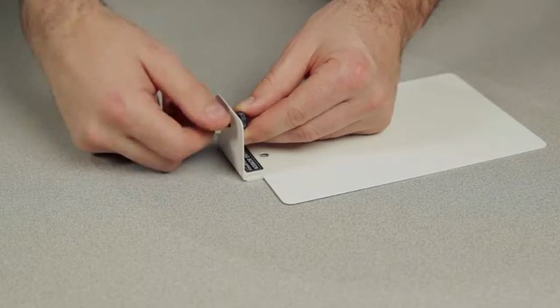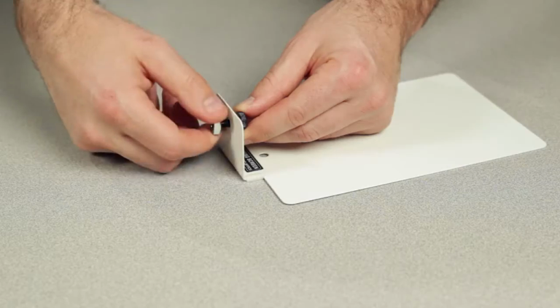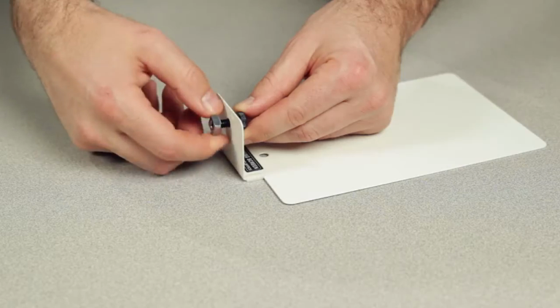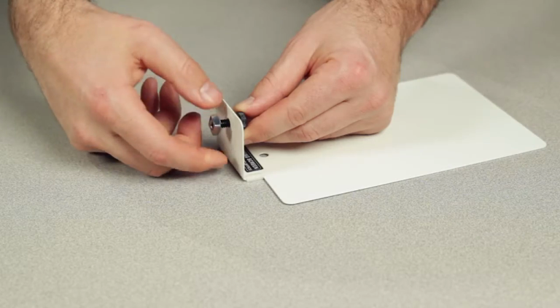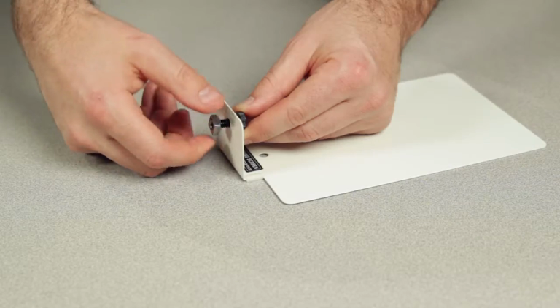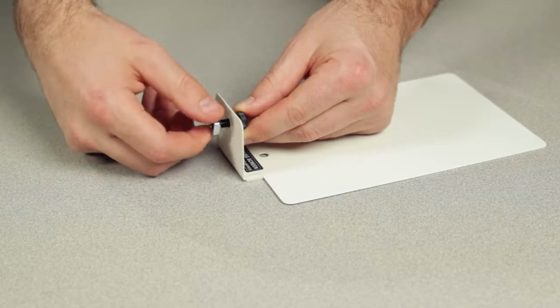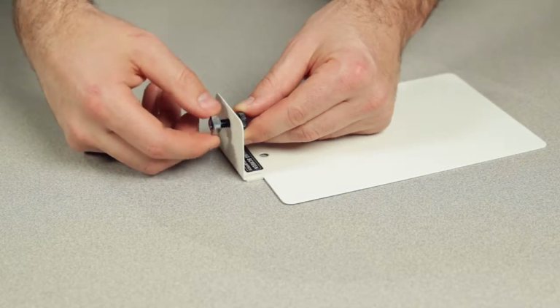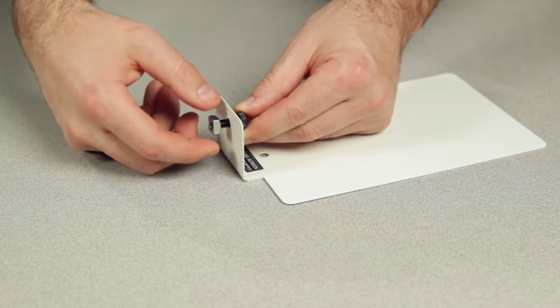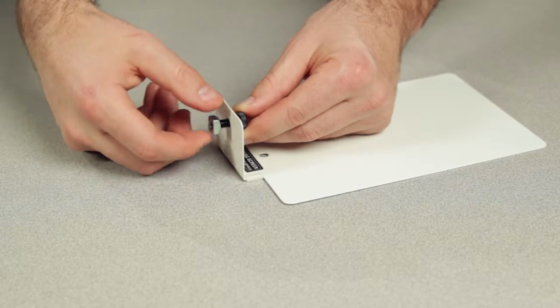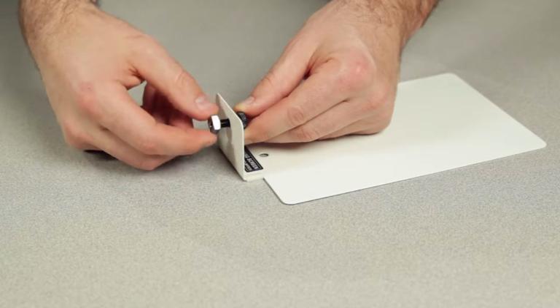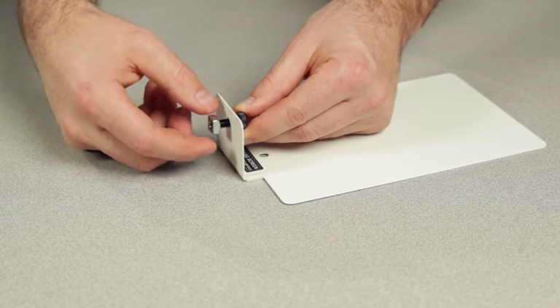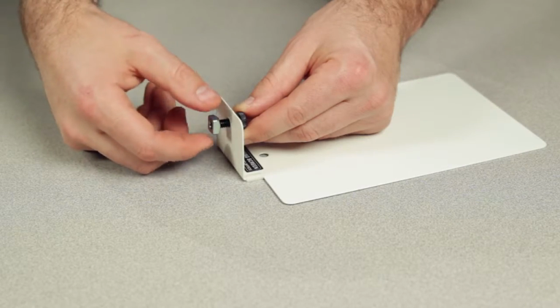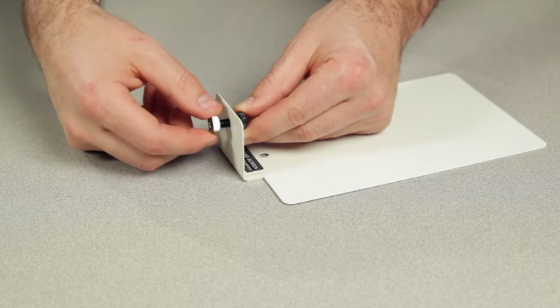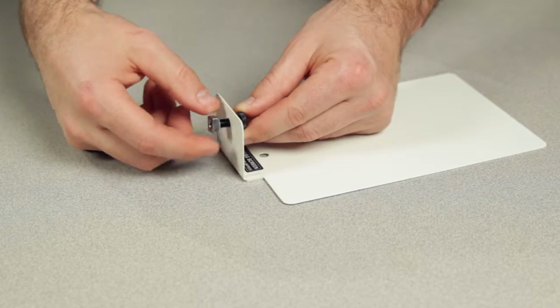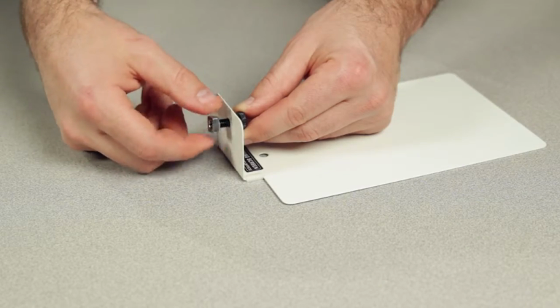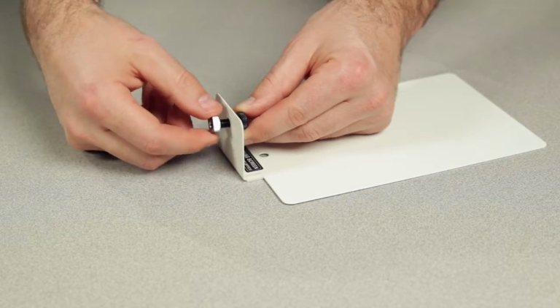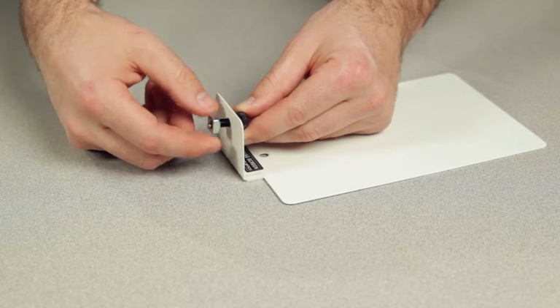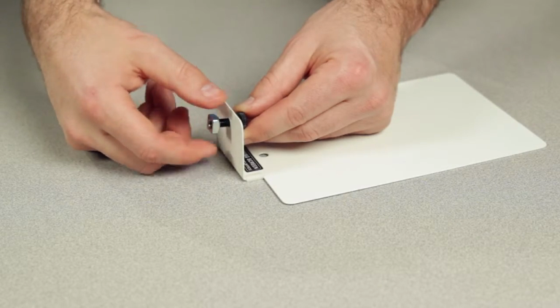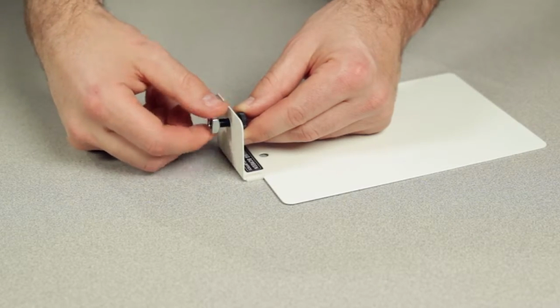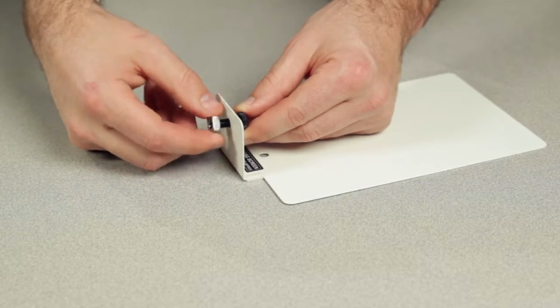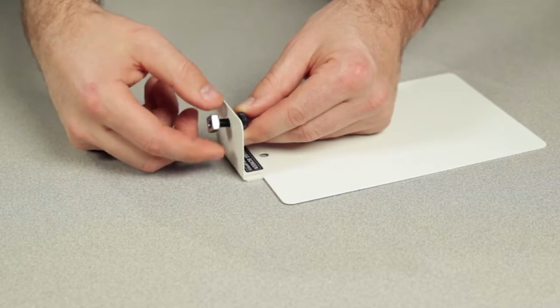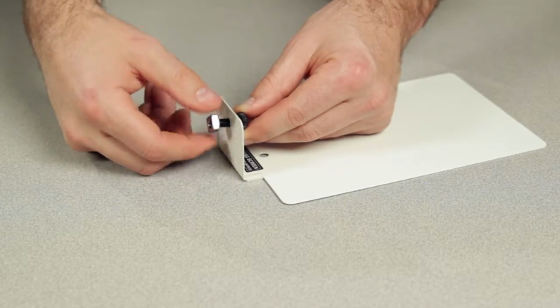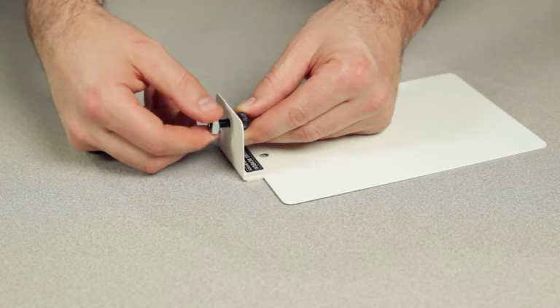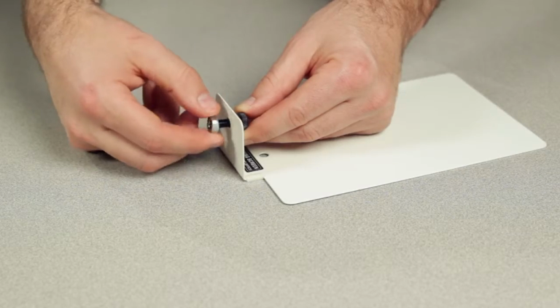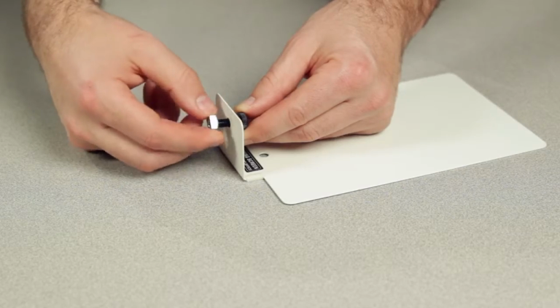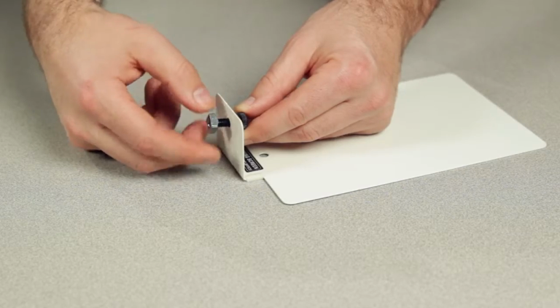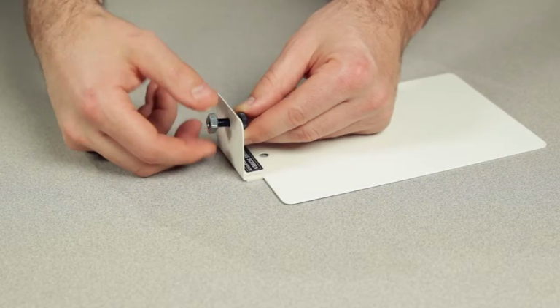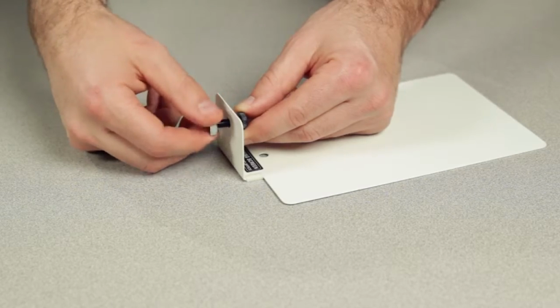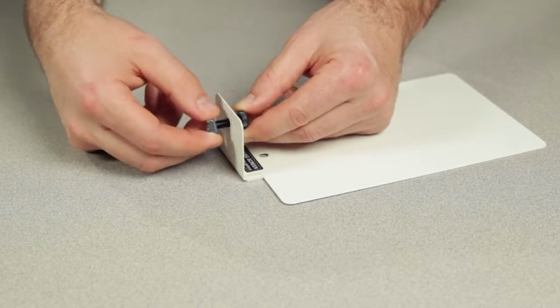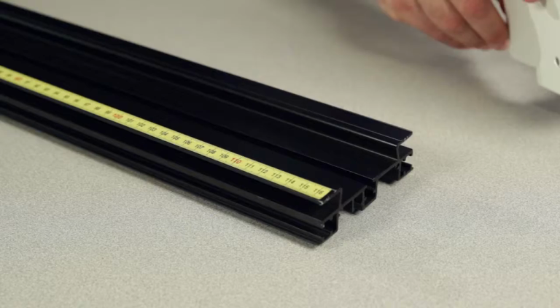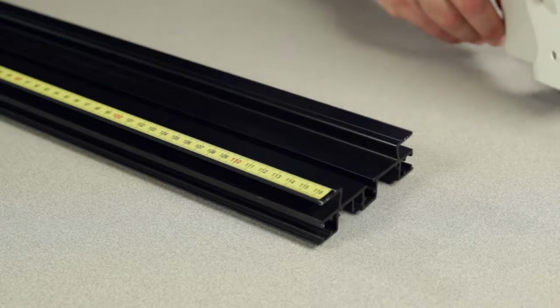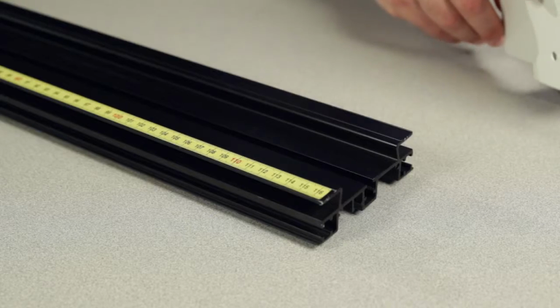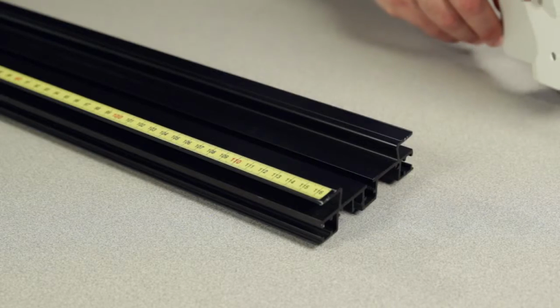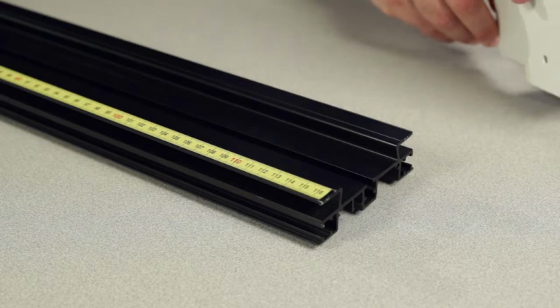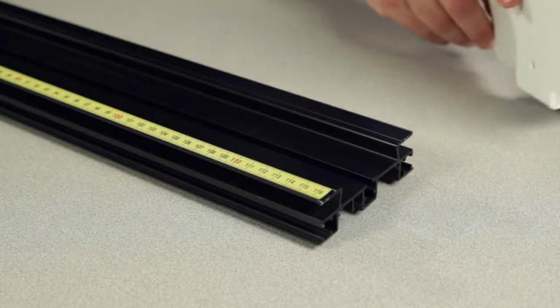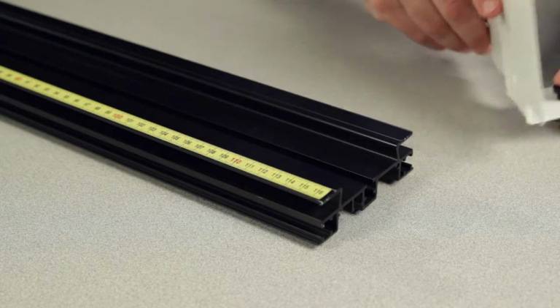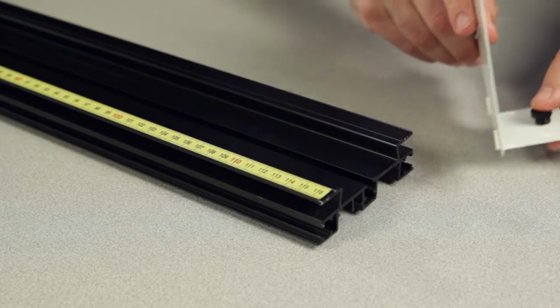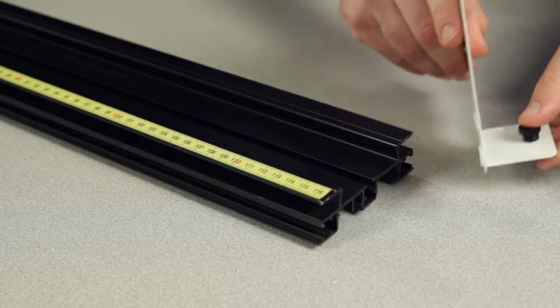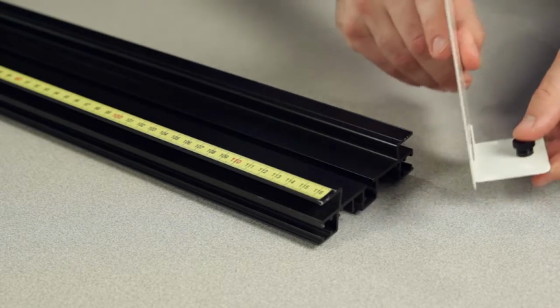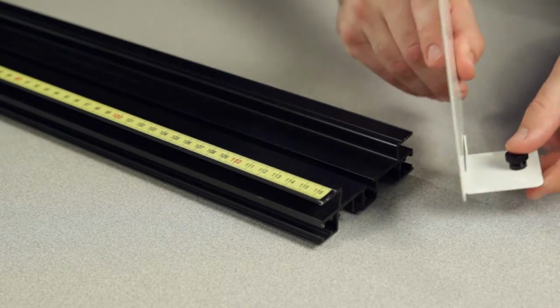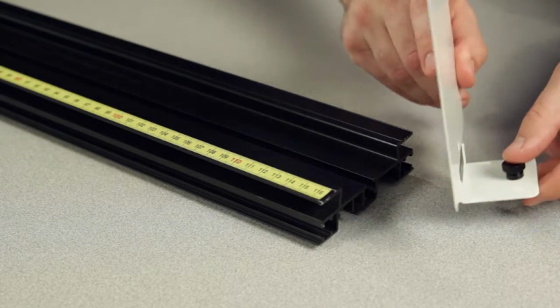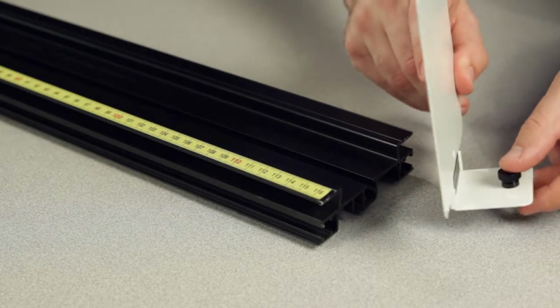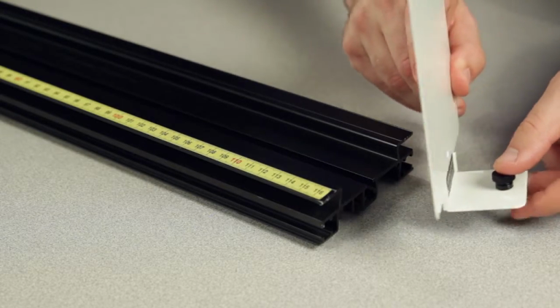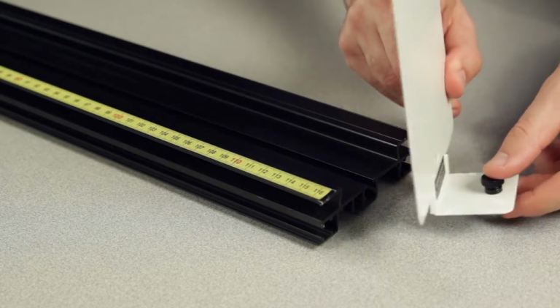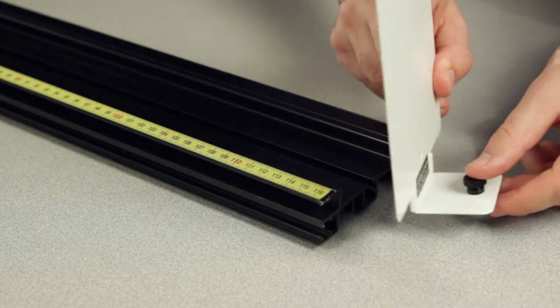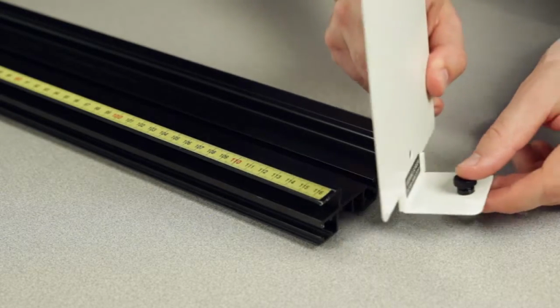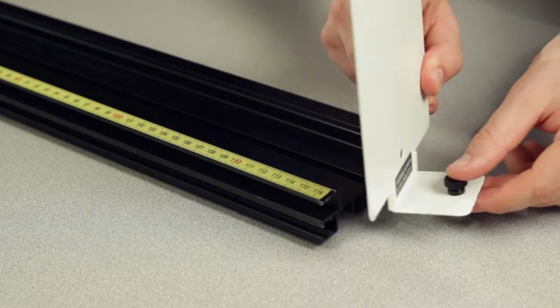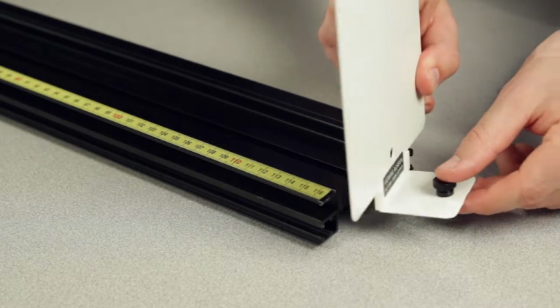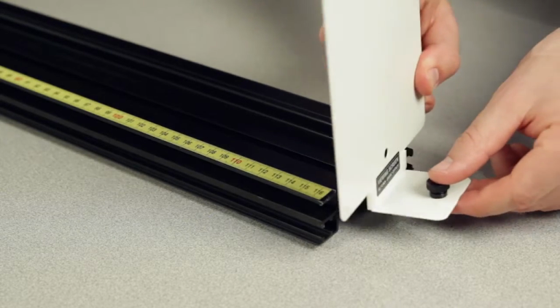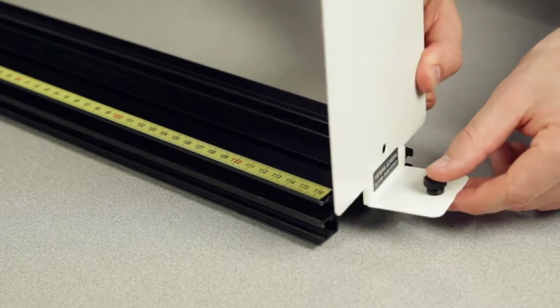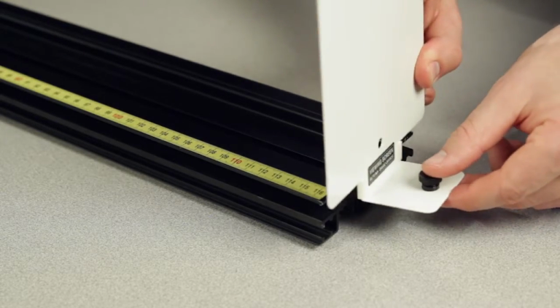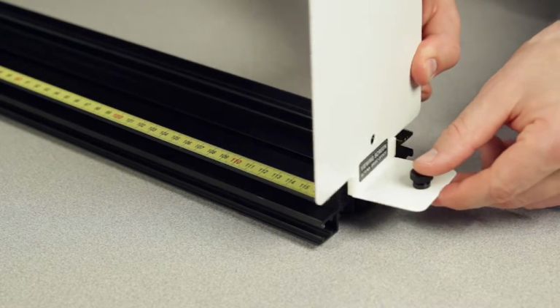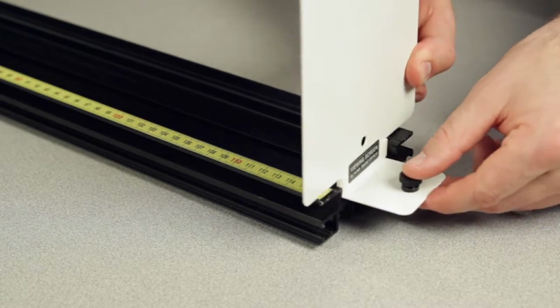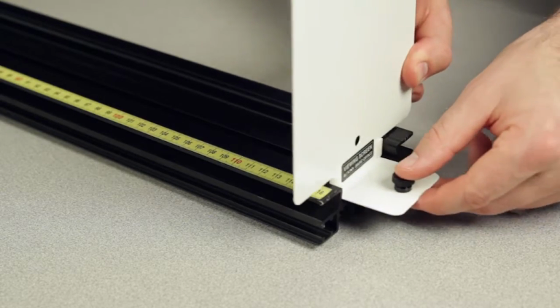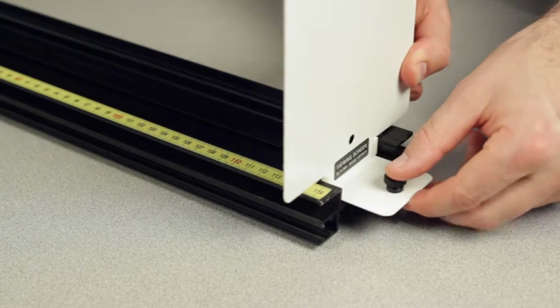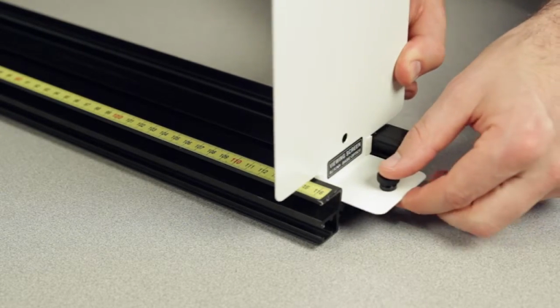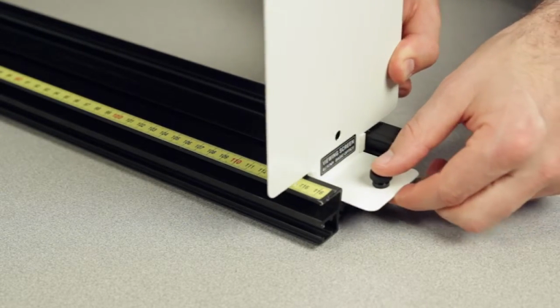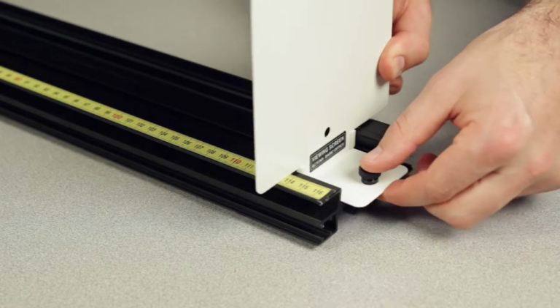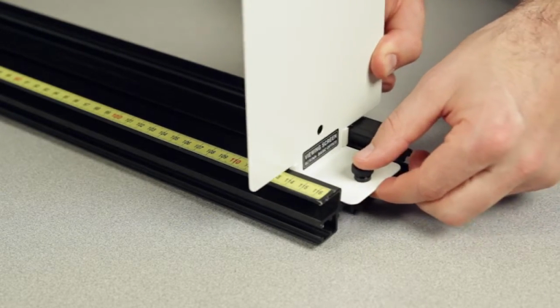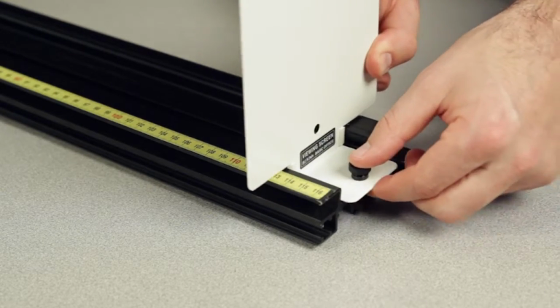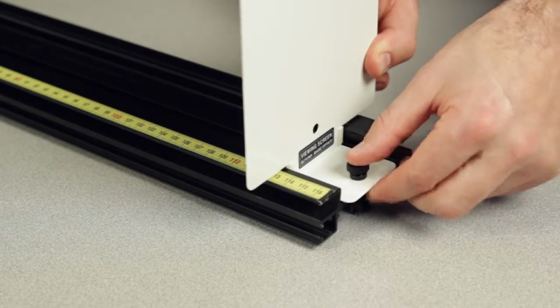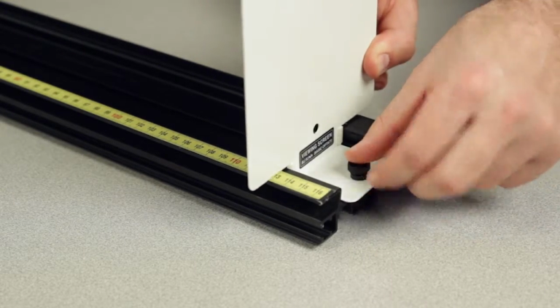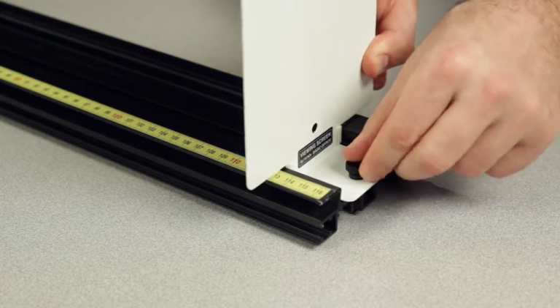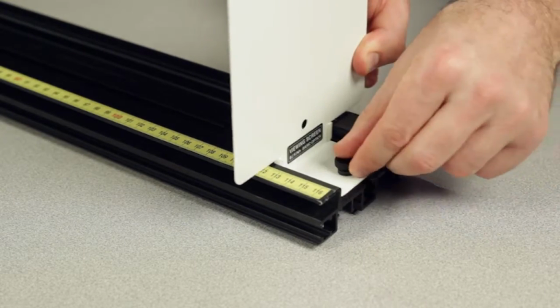Older style components, such as the metal viewing screen, include a thumb screw and square nut for attachment to the central T-slot in the track.